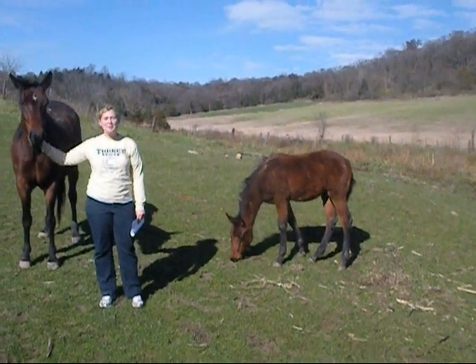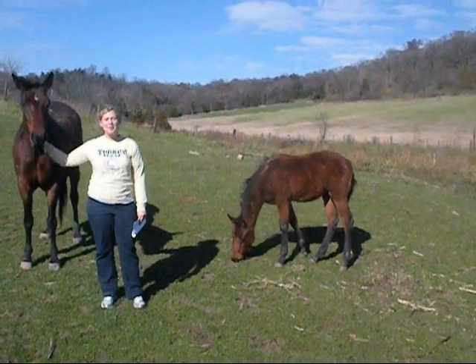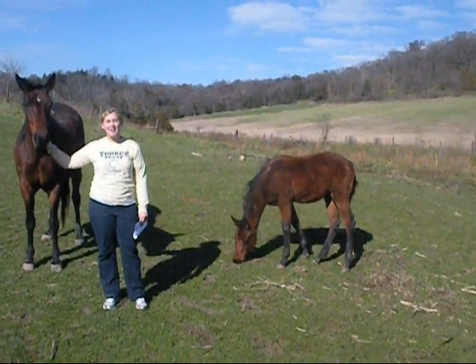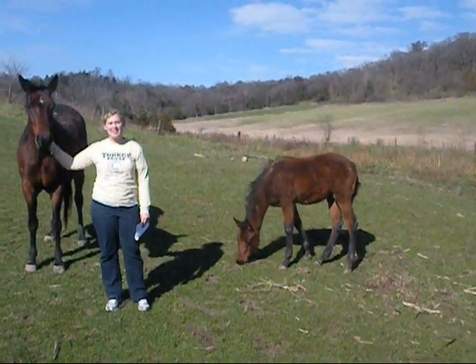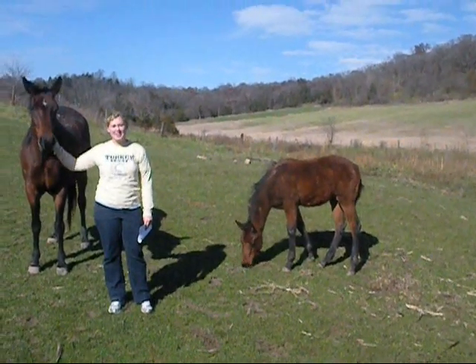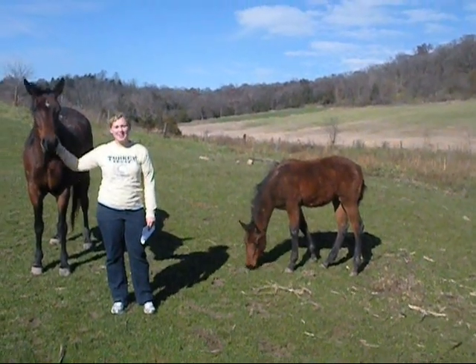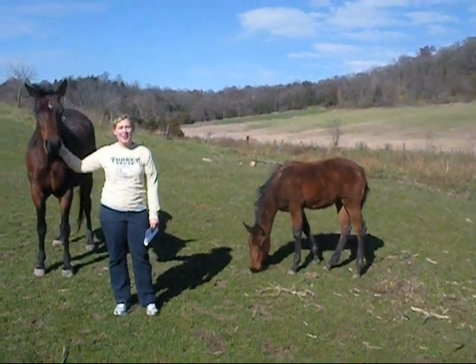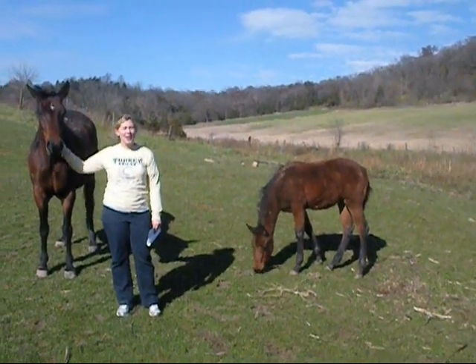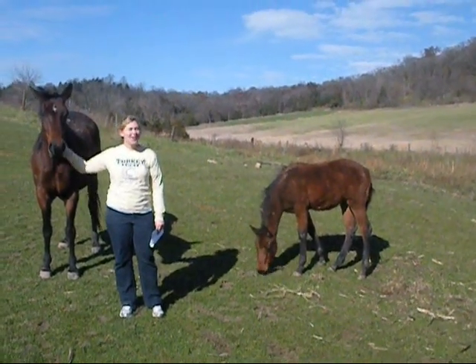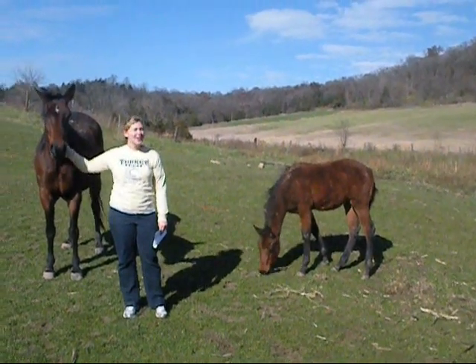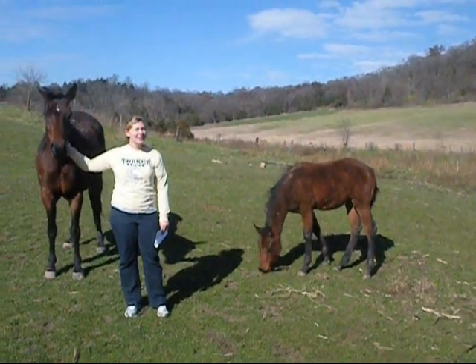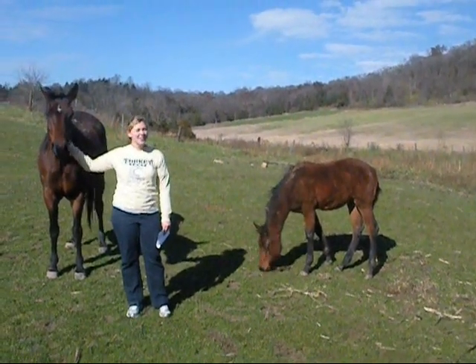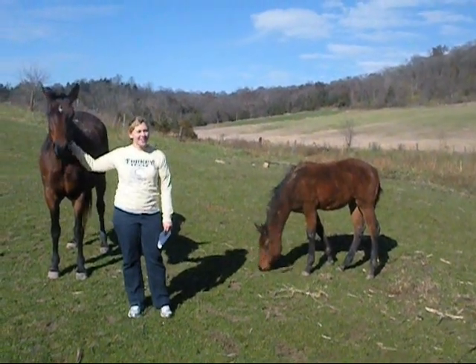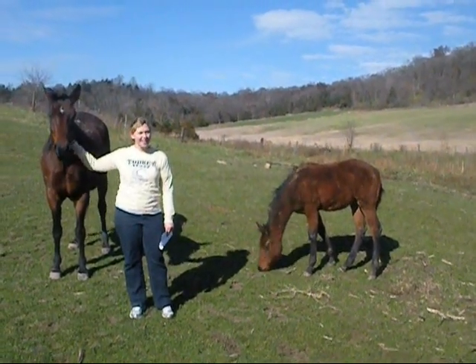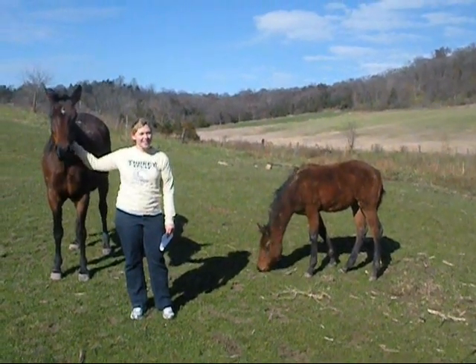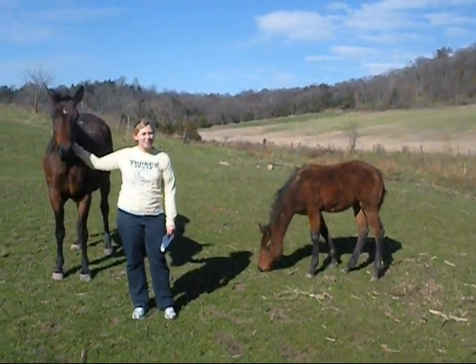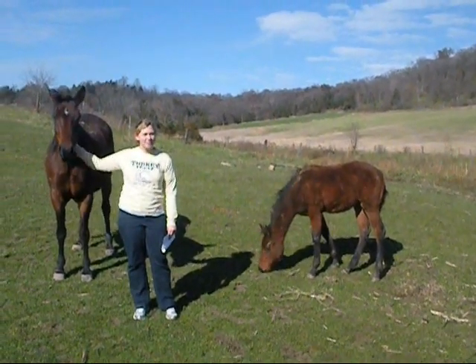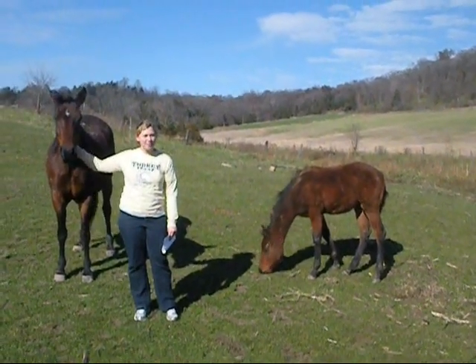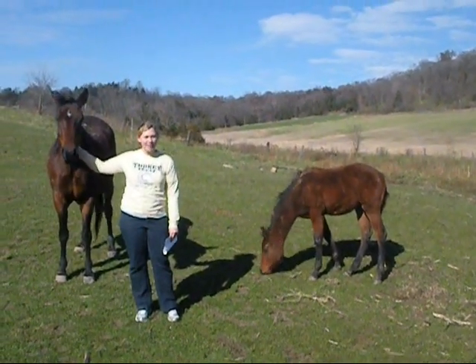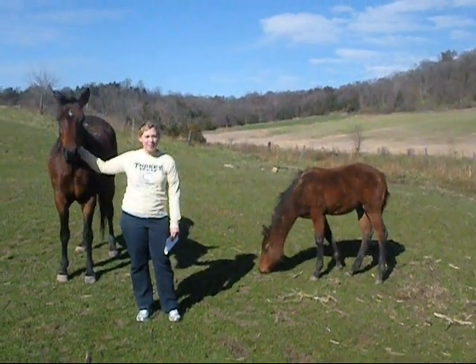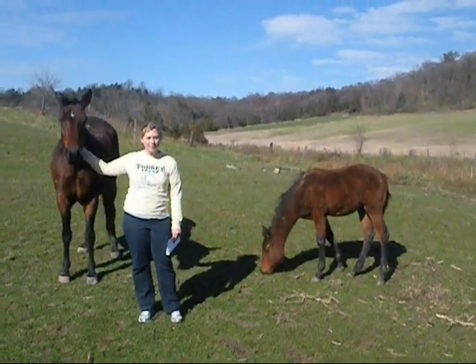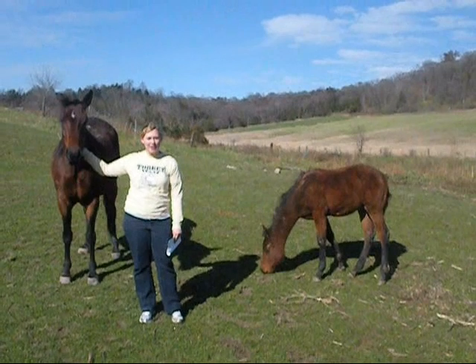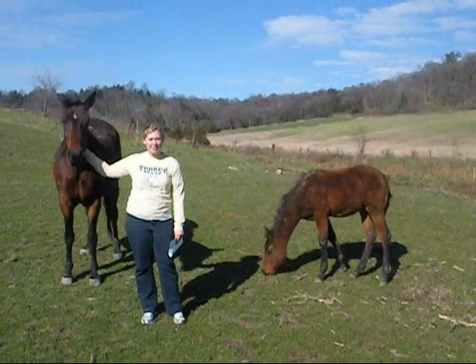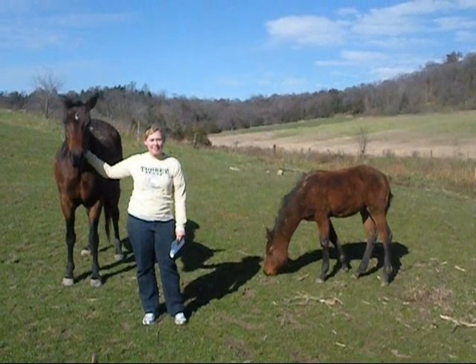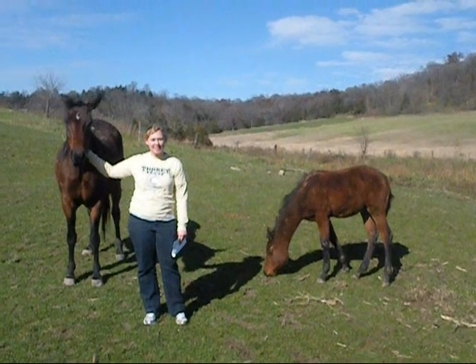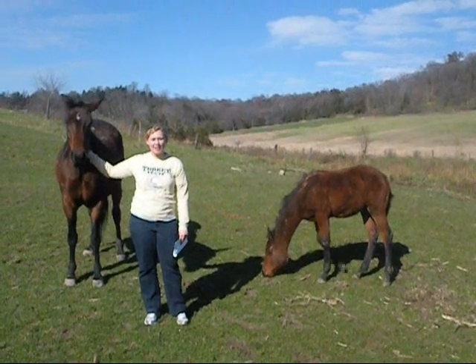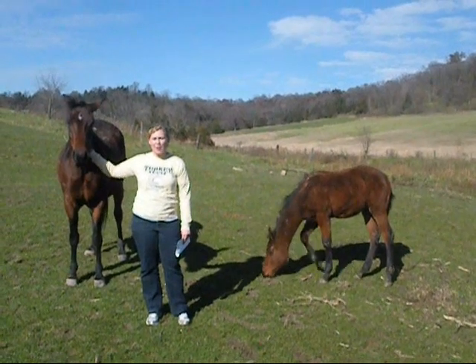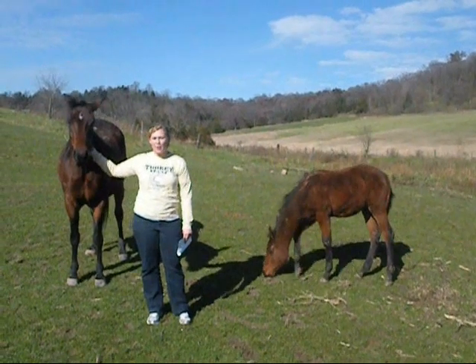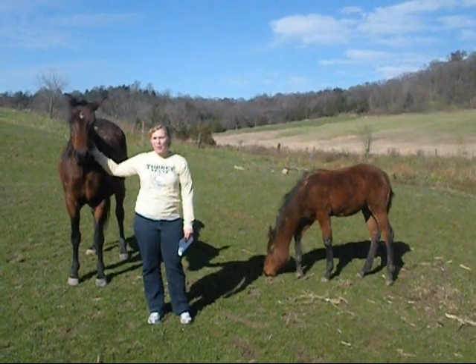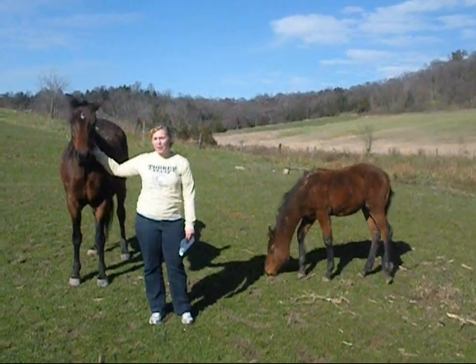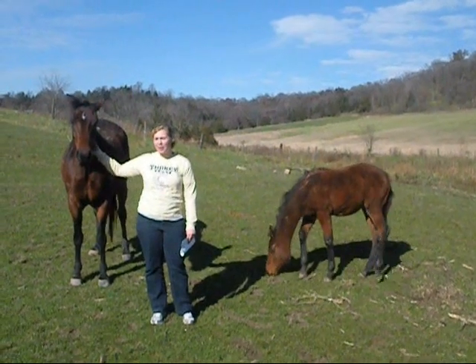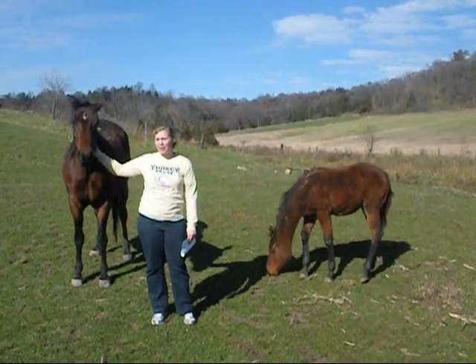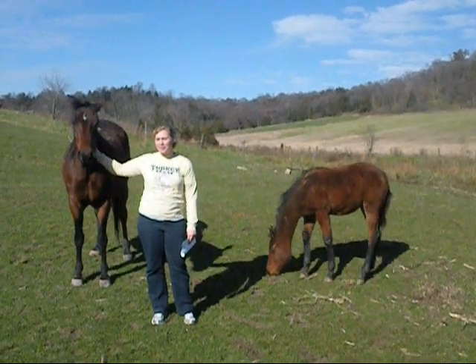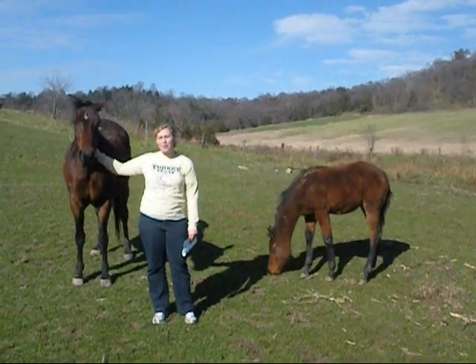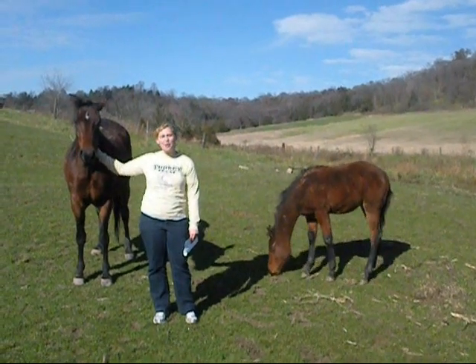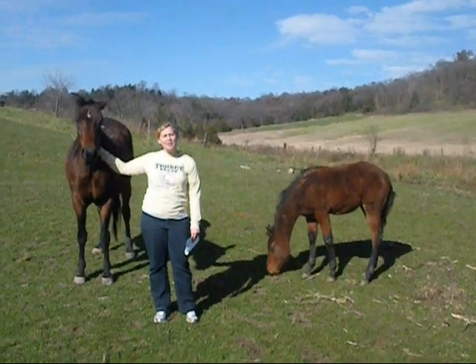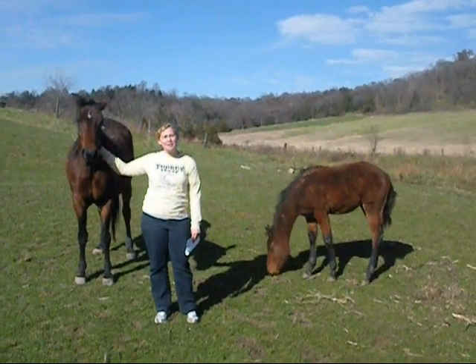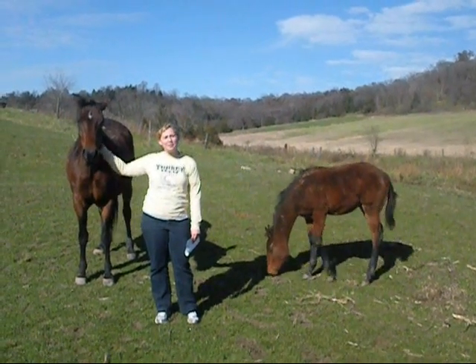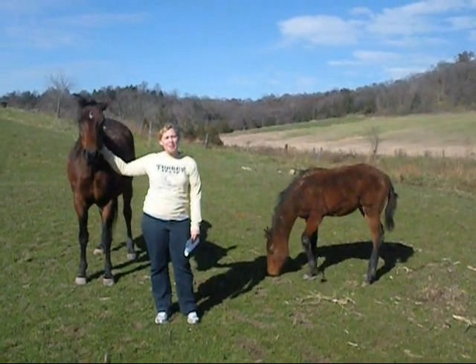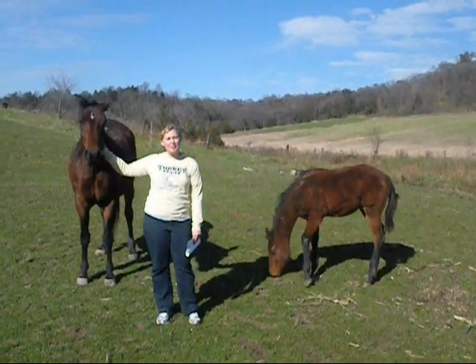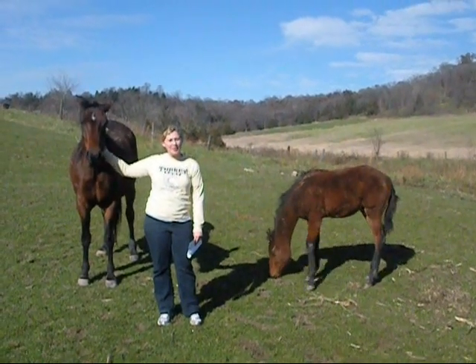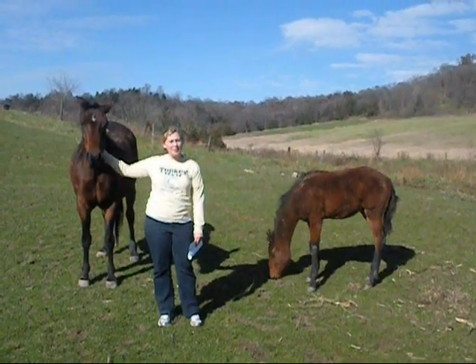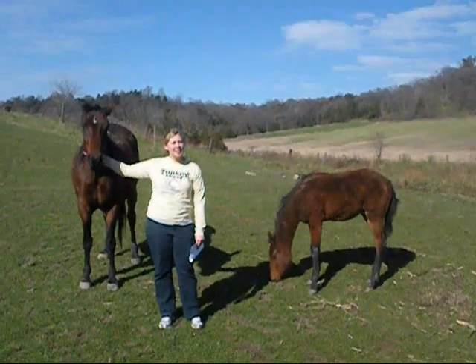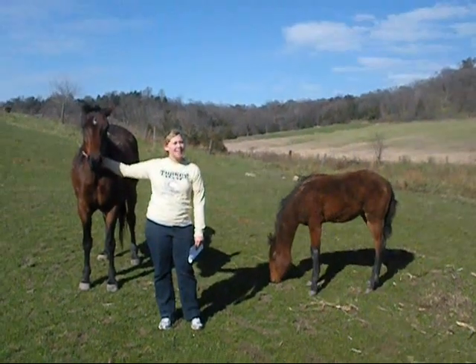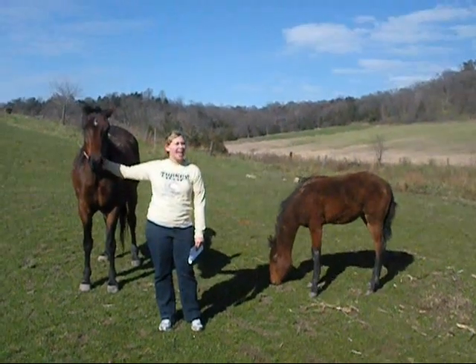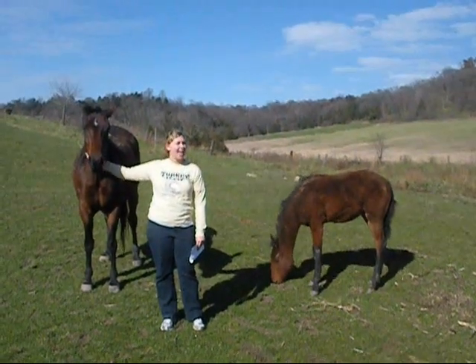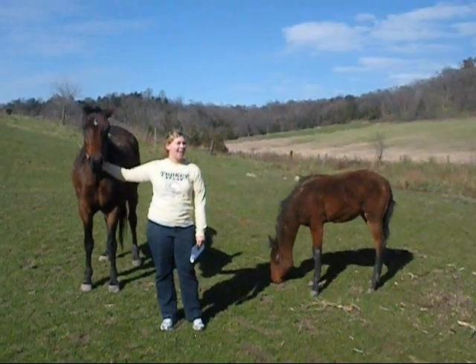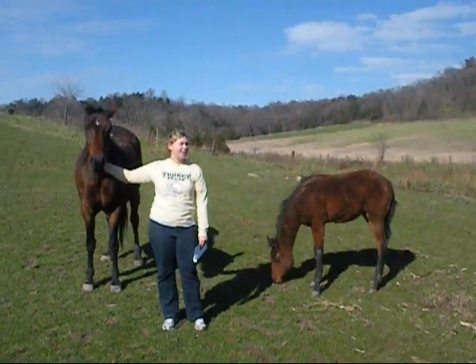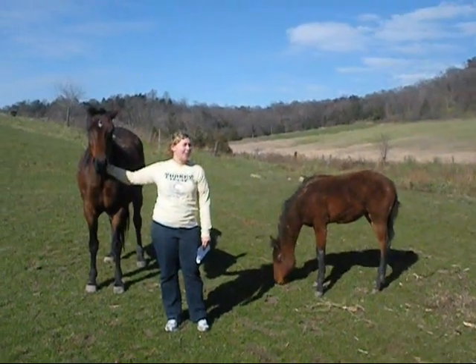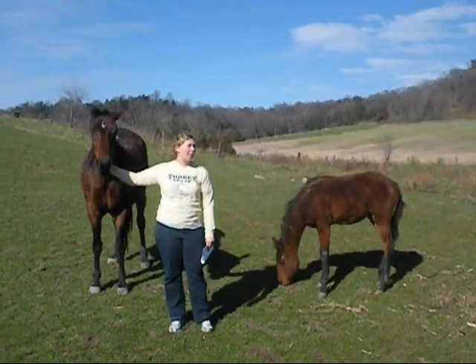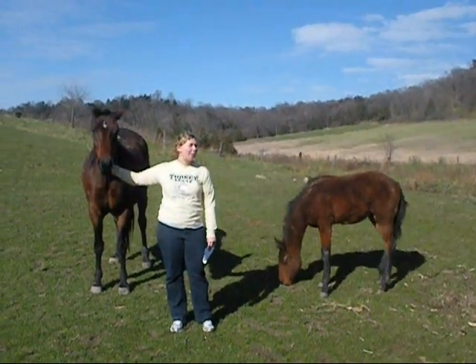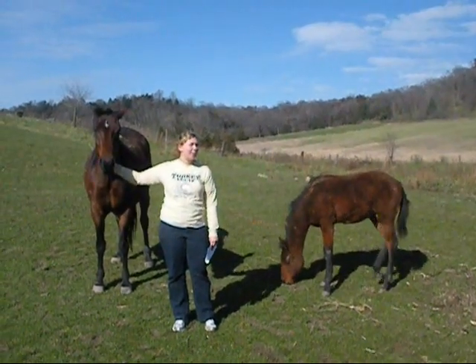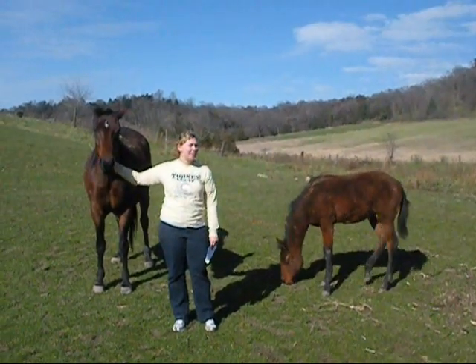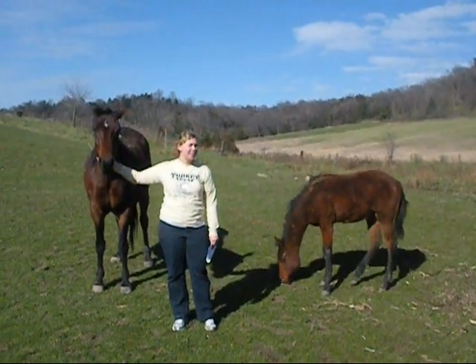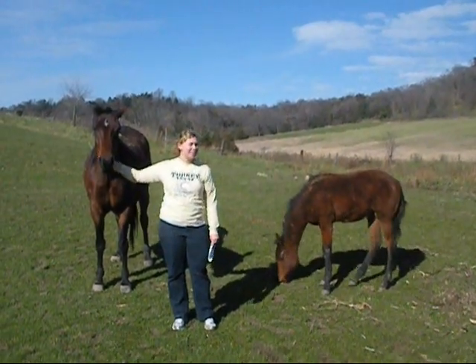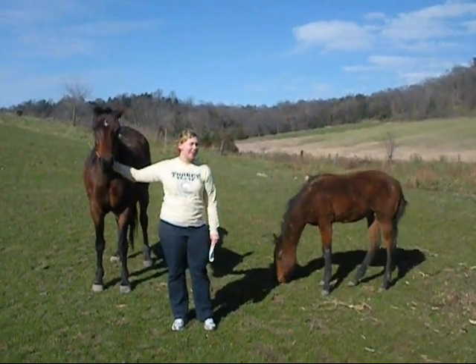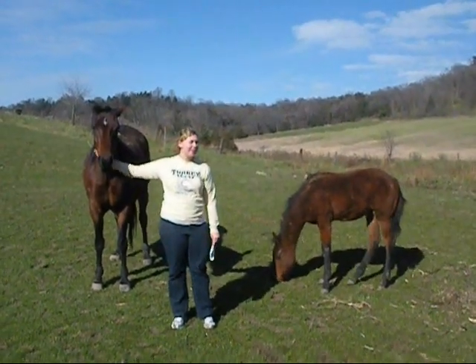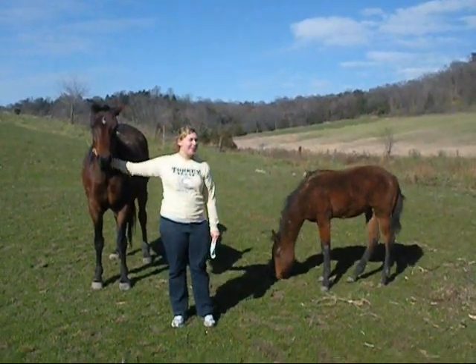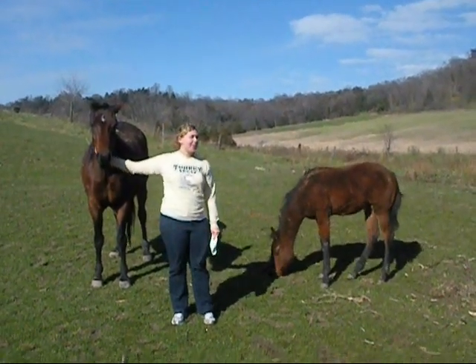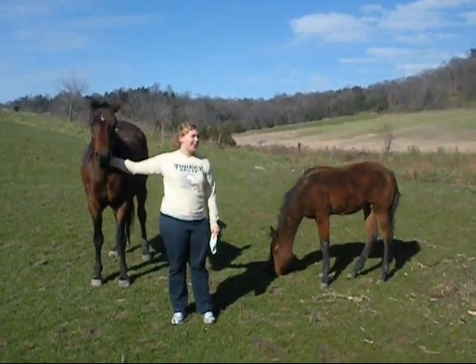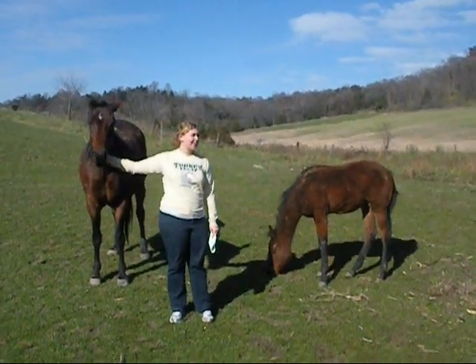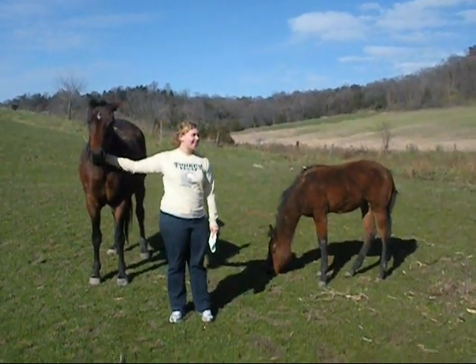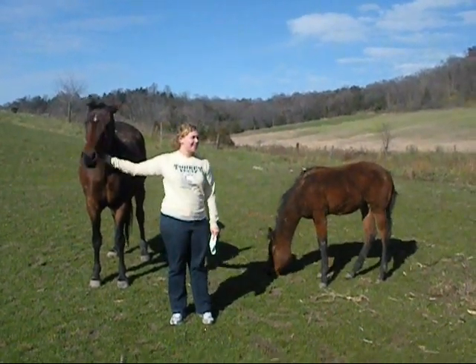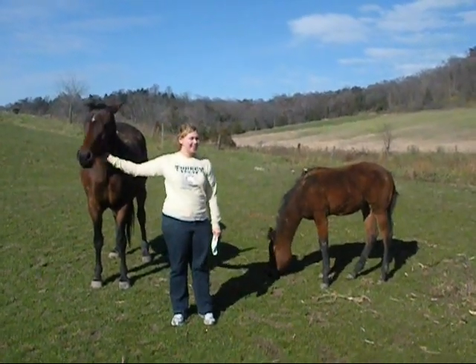Reproduction. All living things make babies. Humans make babies, and horses make colts.